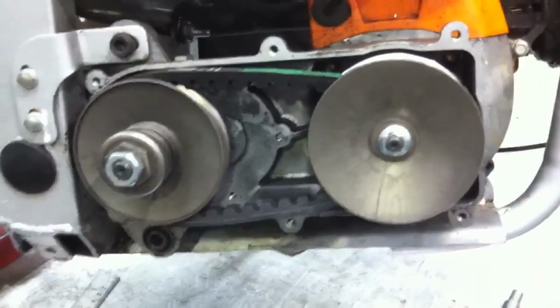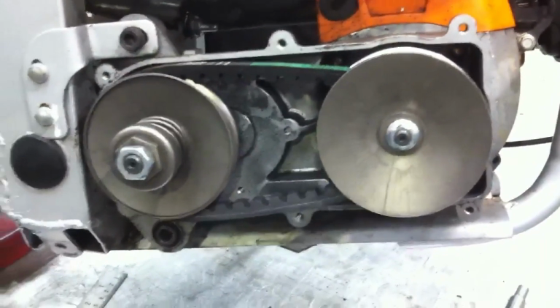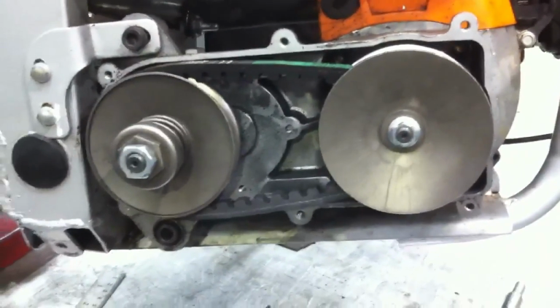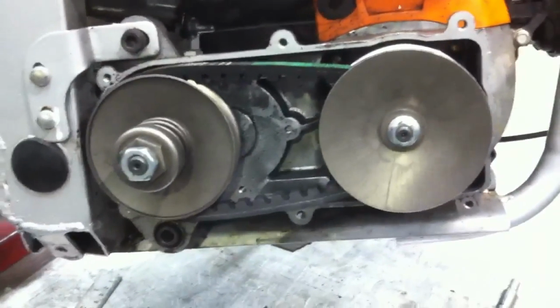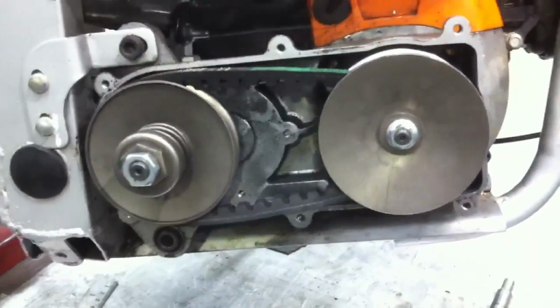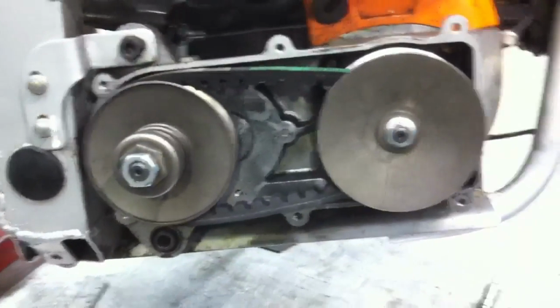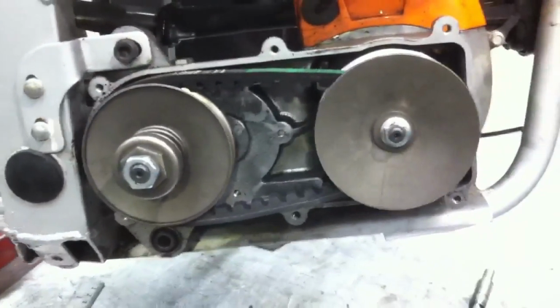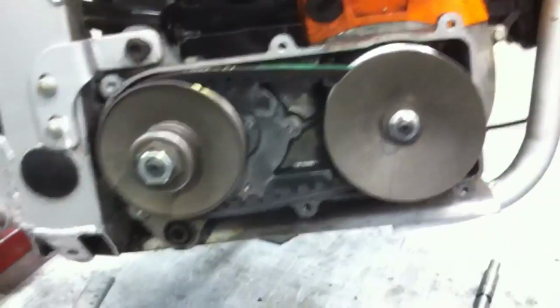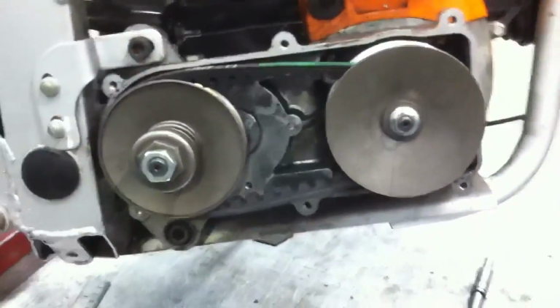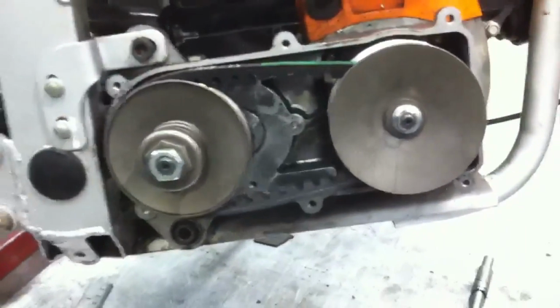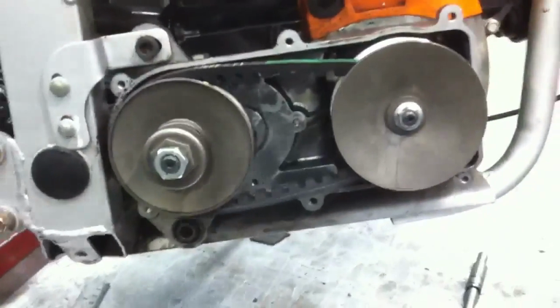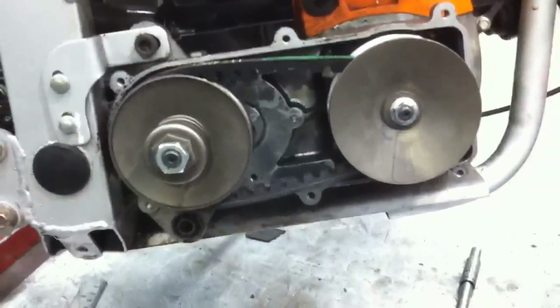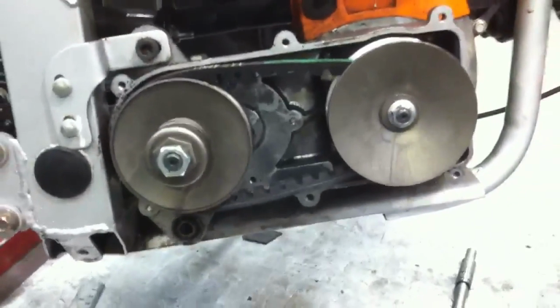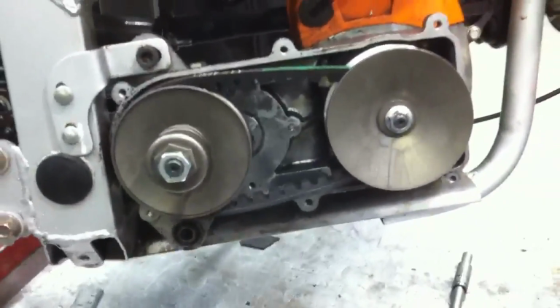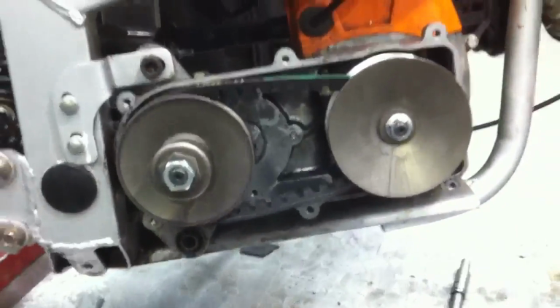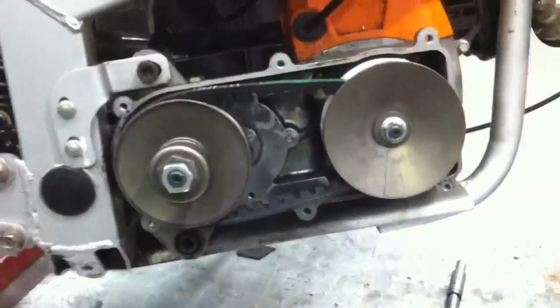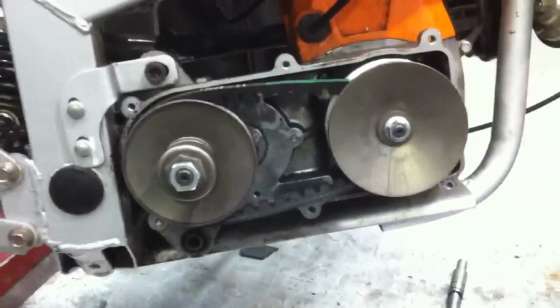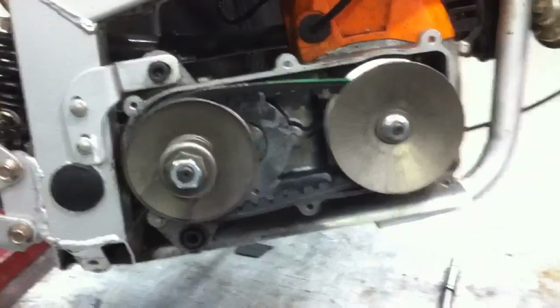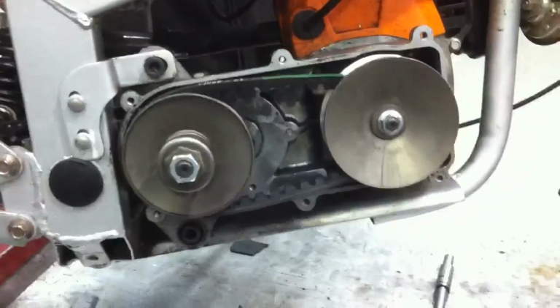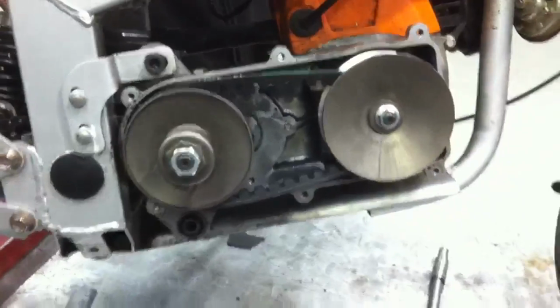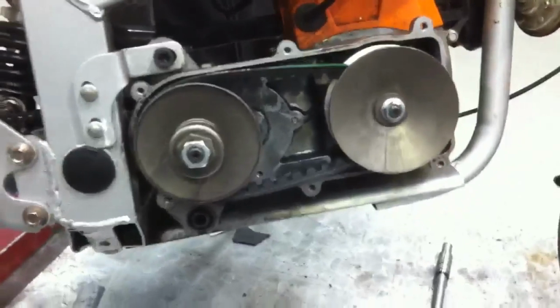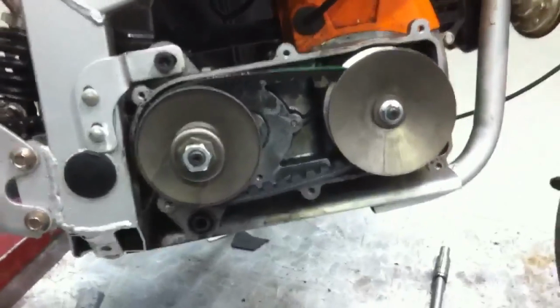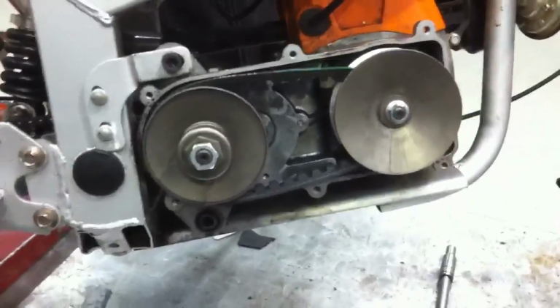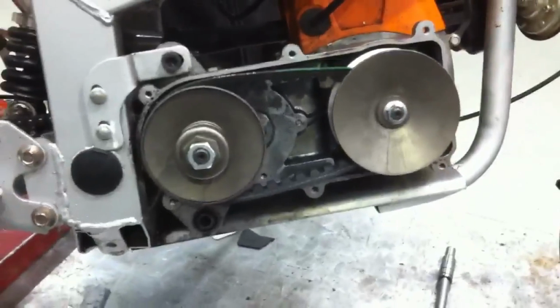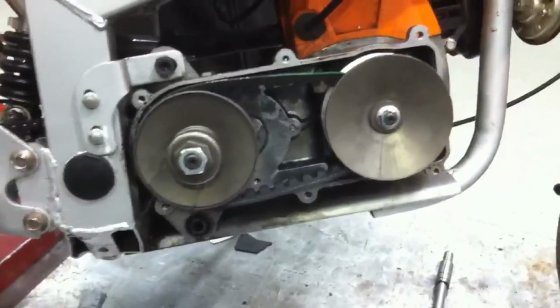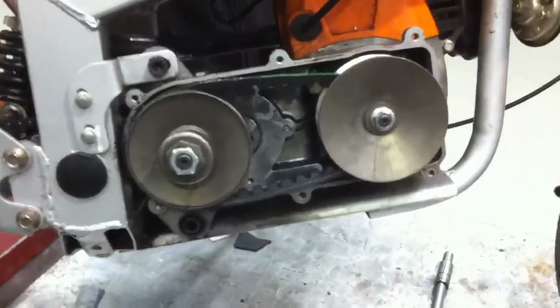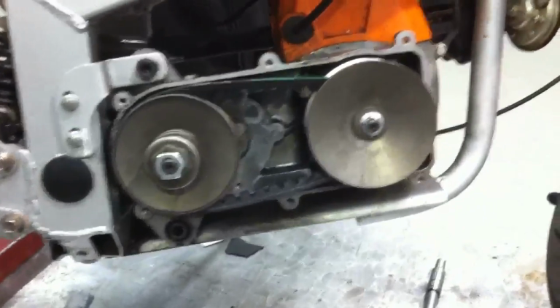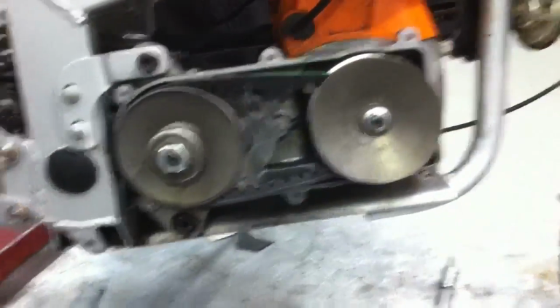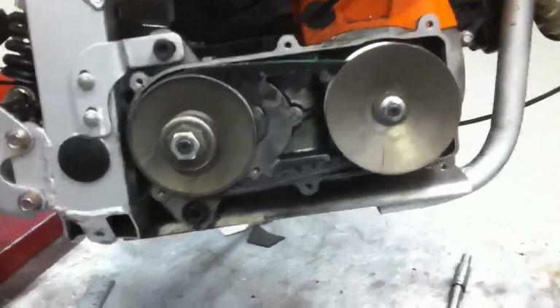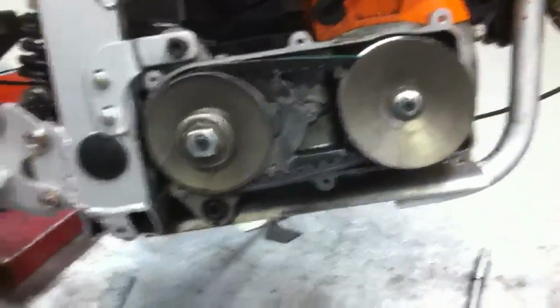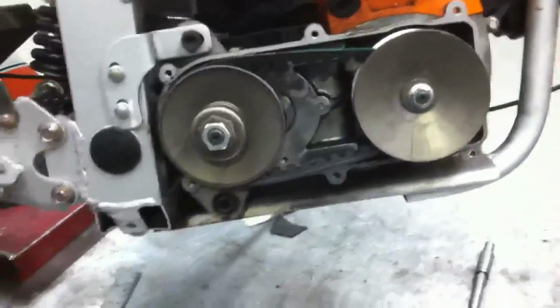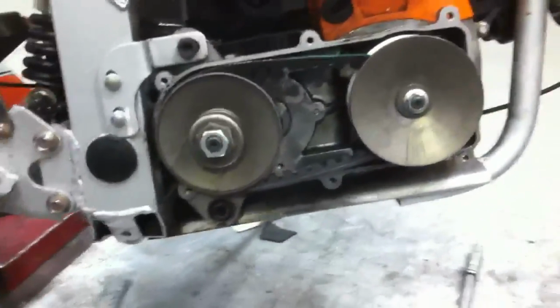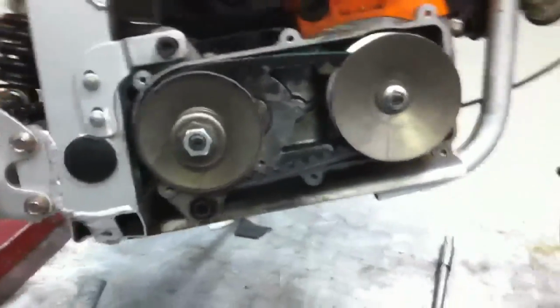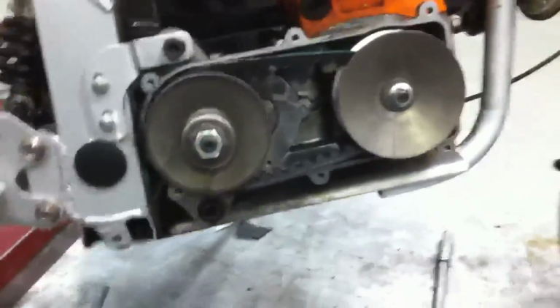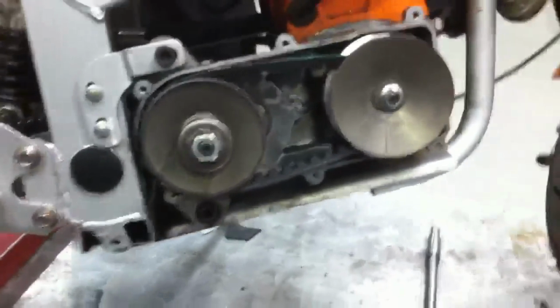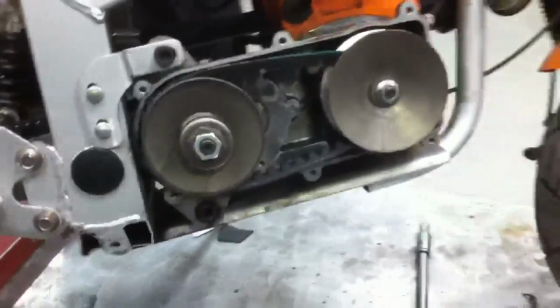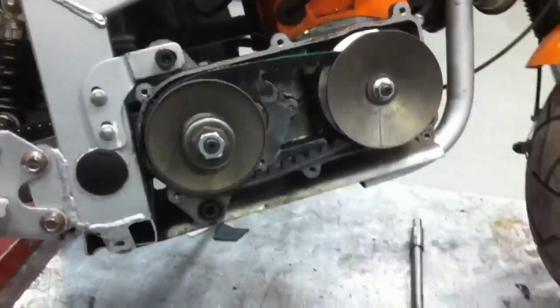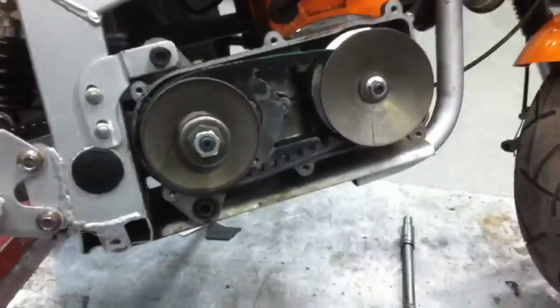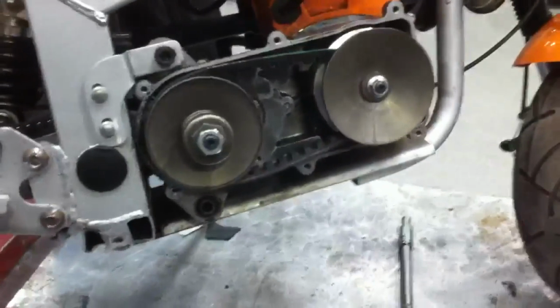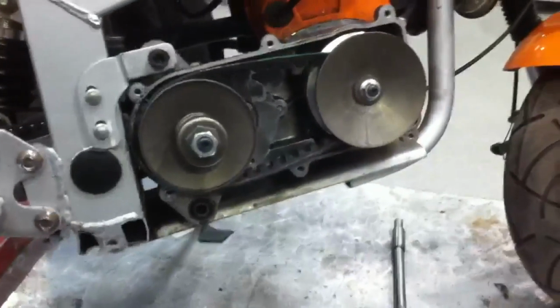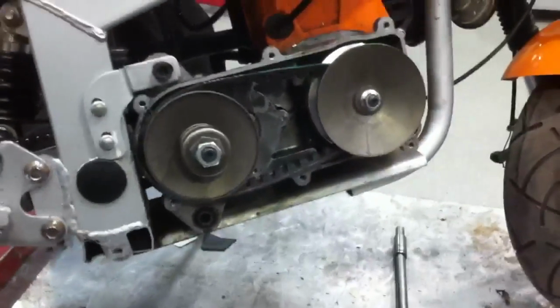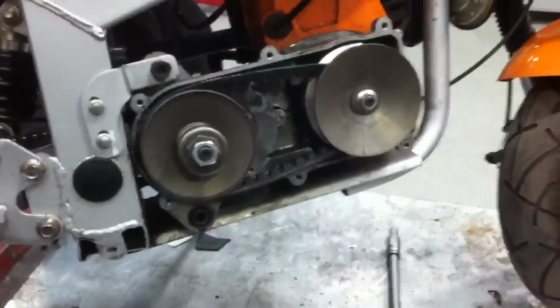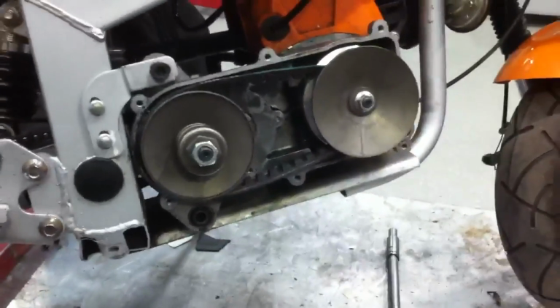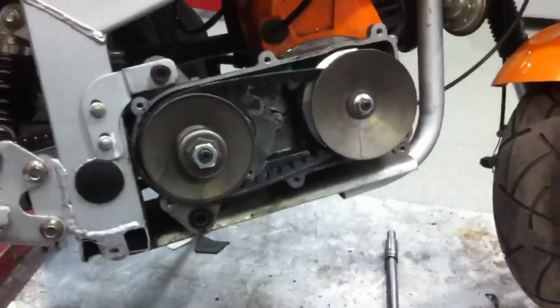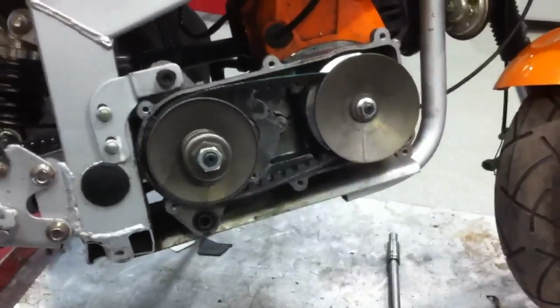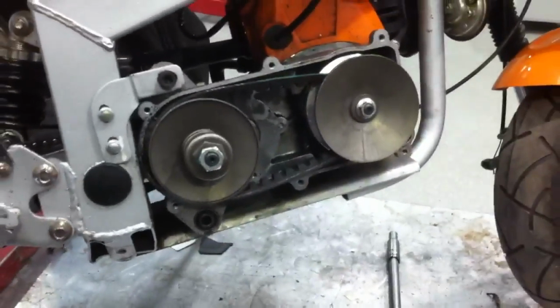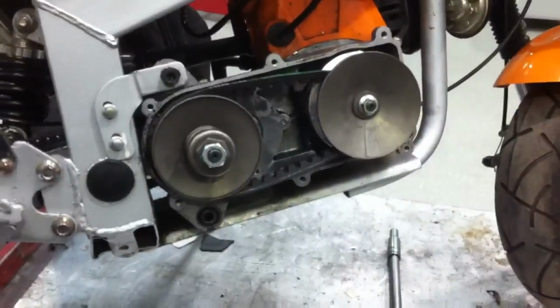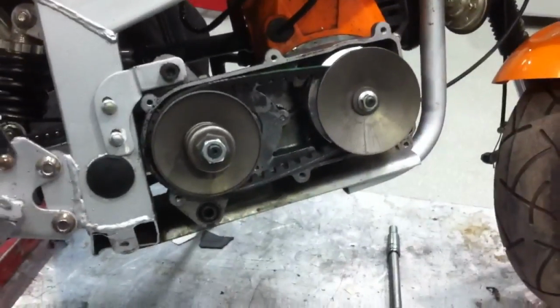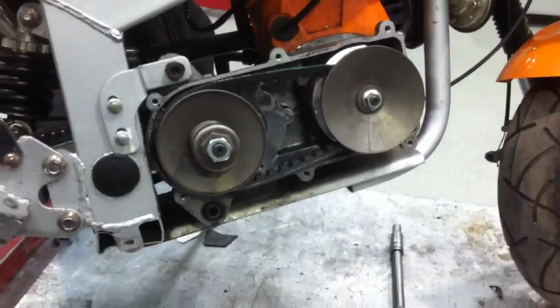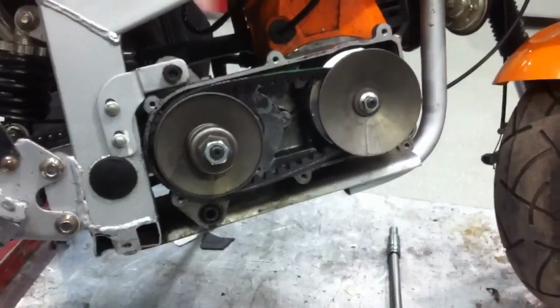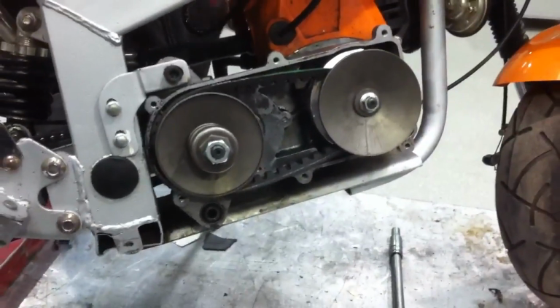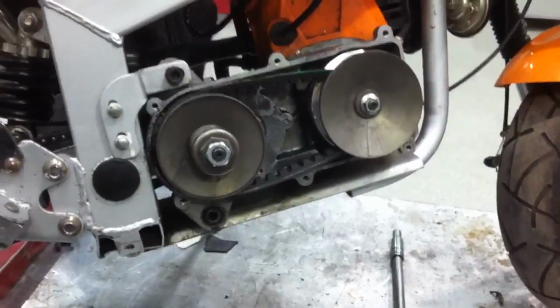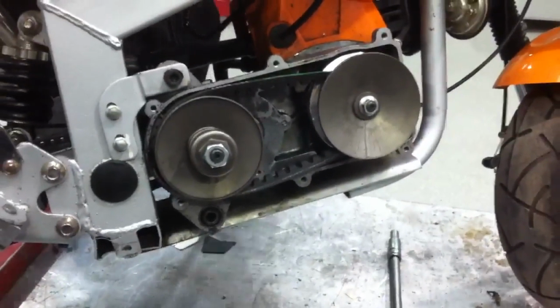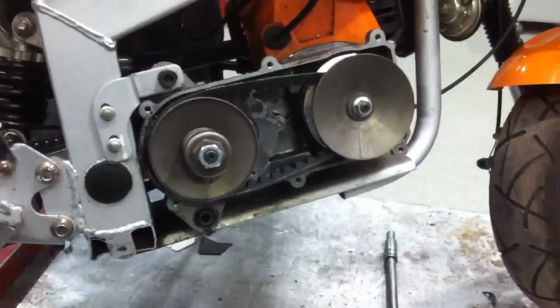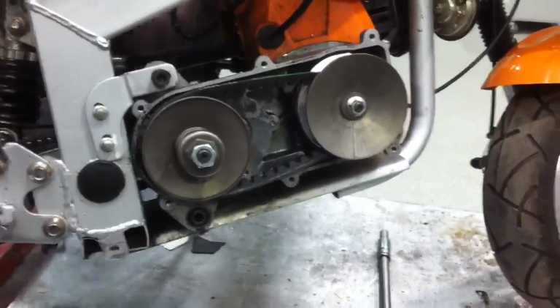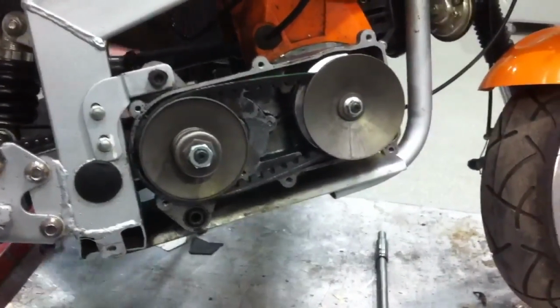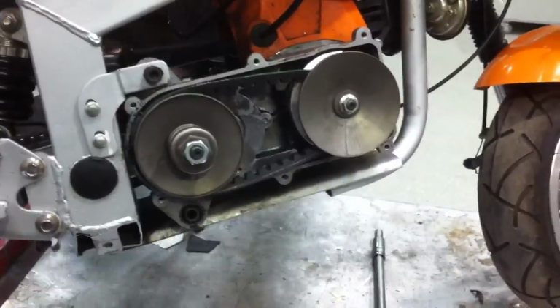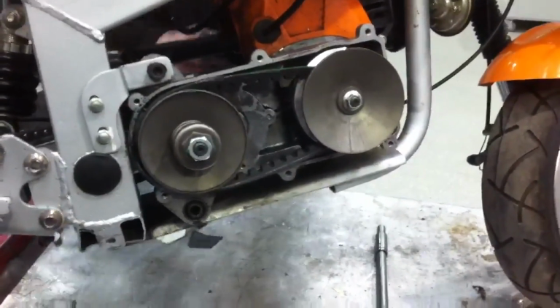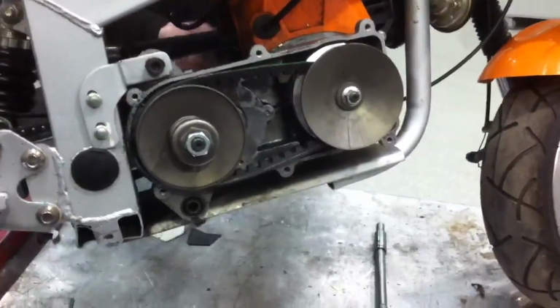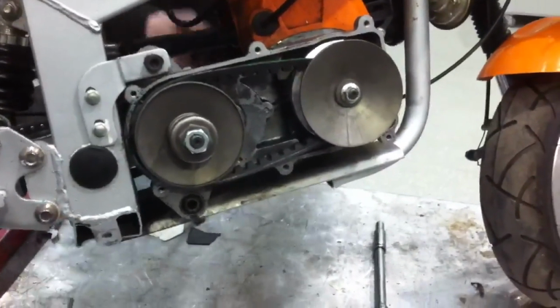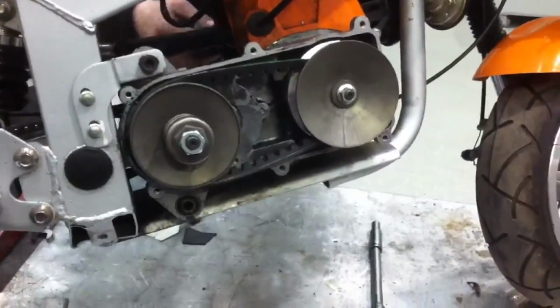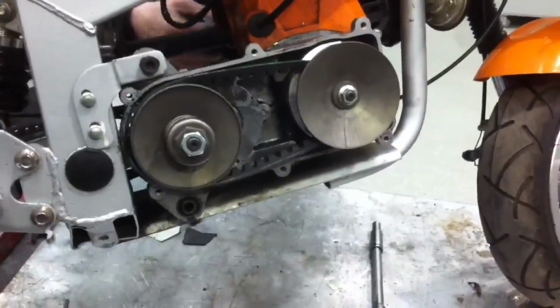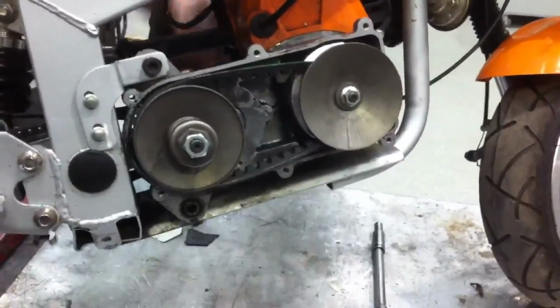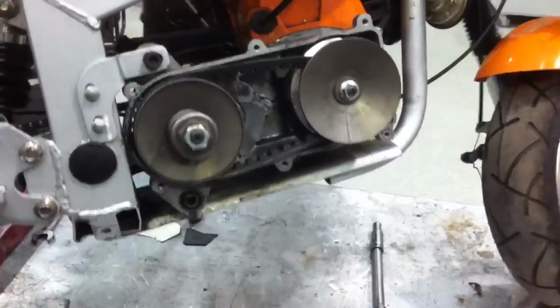We're going to look at it in operation, so we're going to start it up now and watch it a few times.